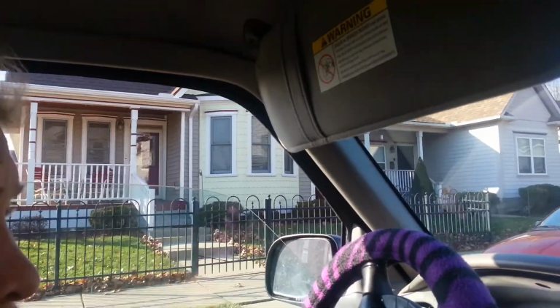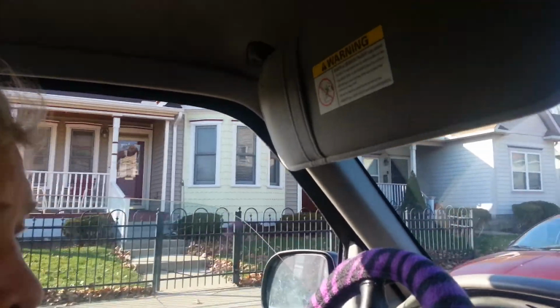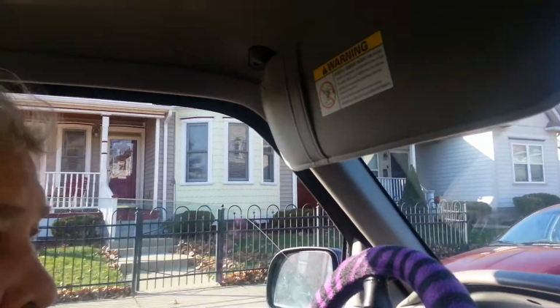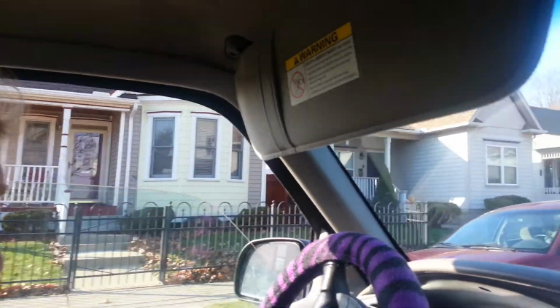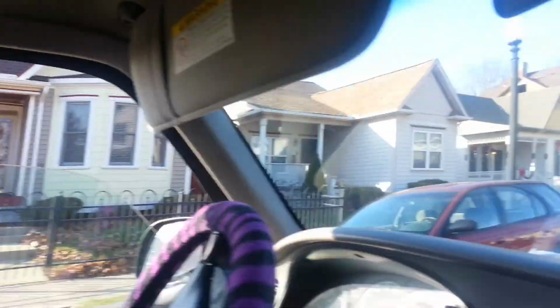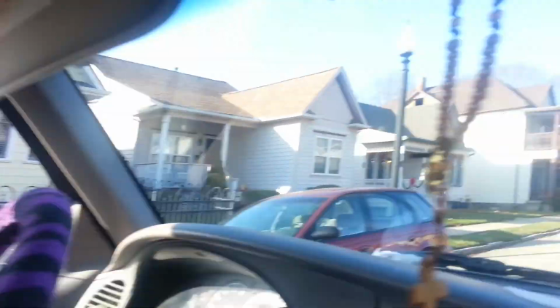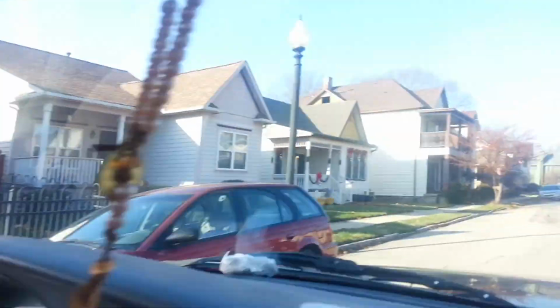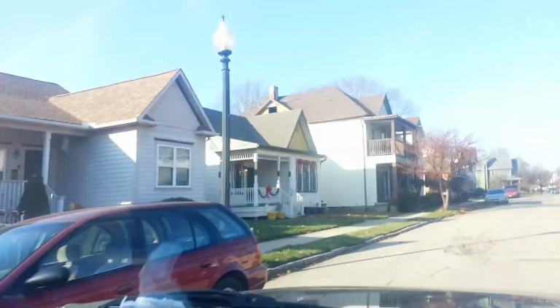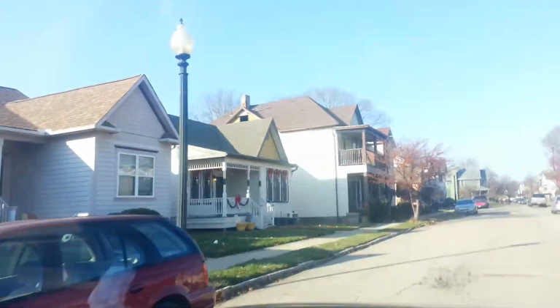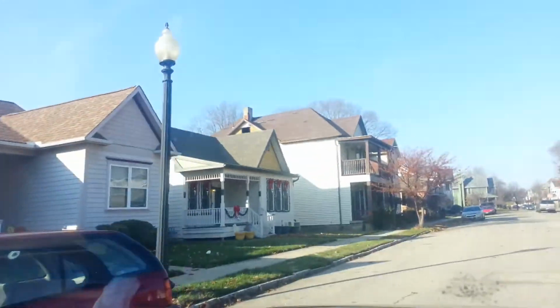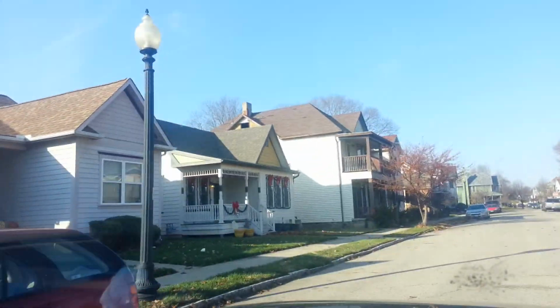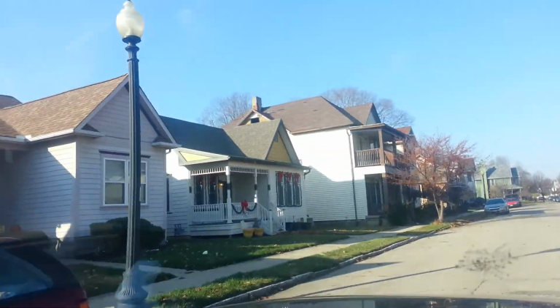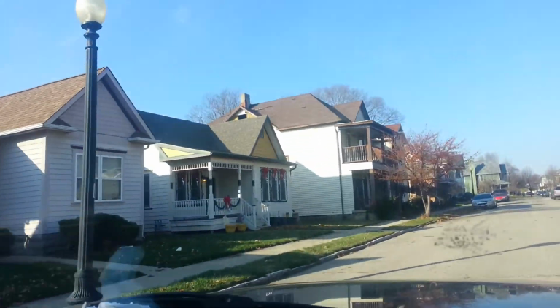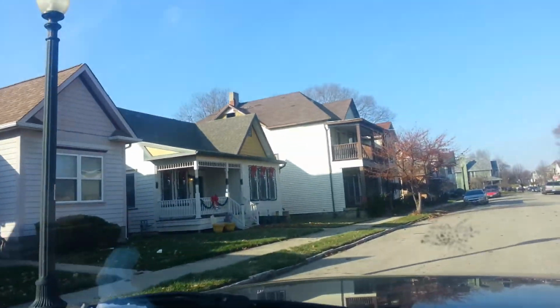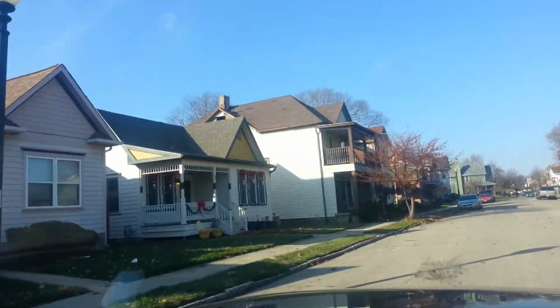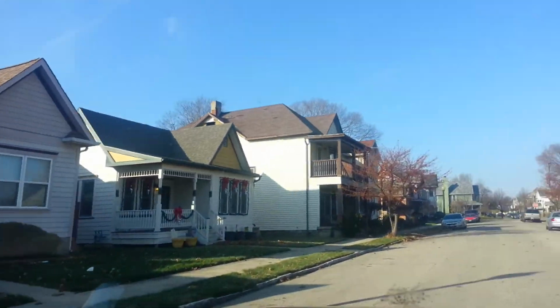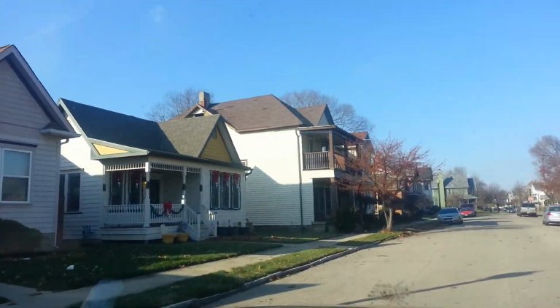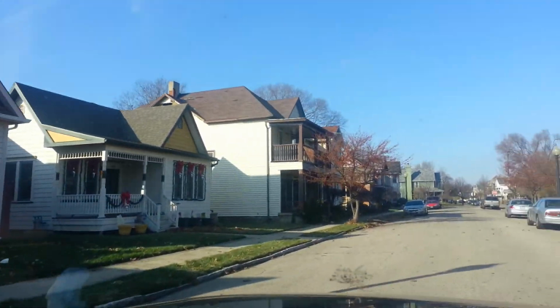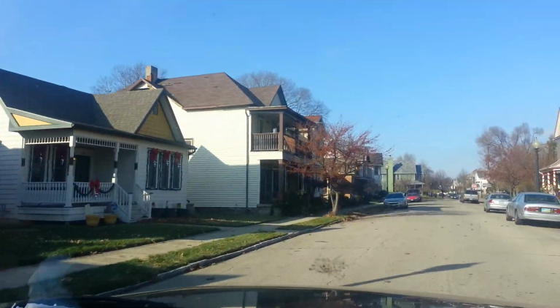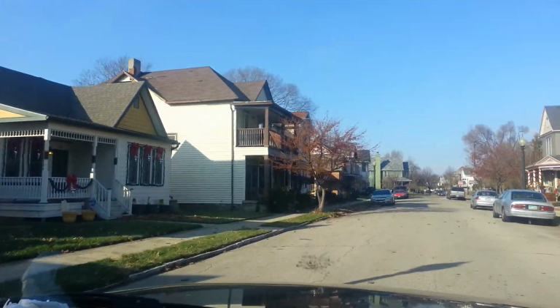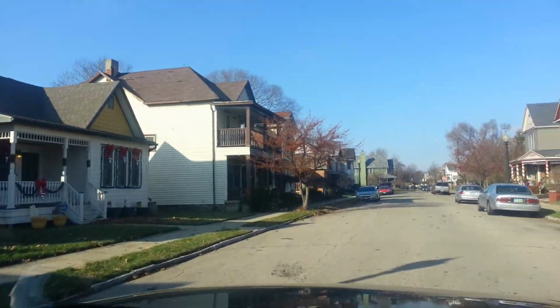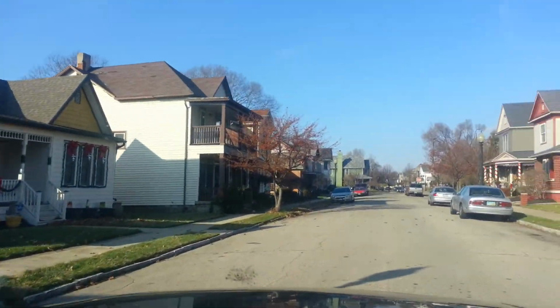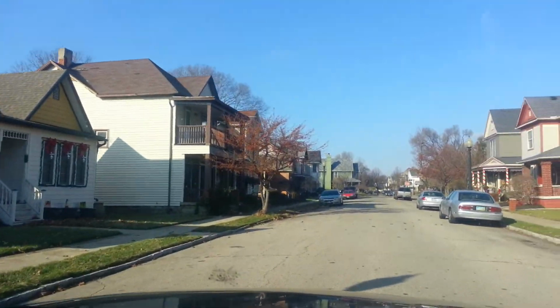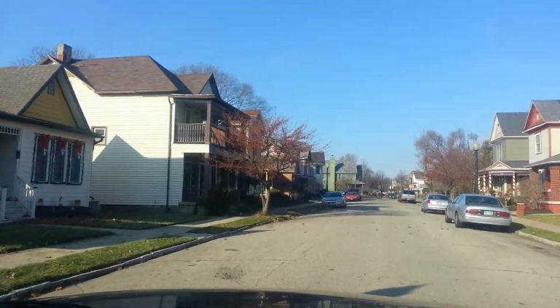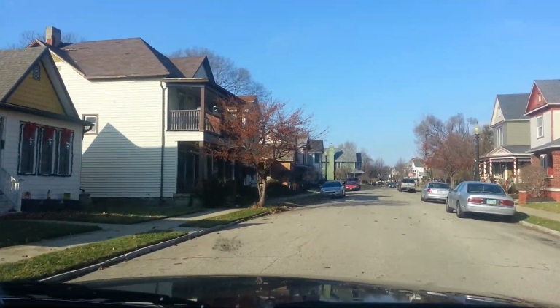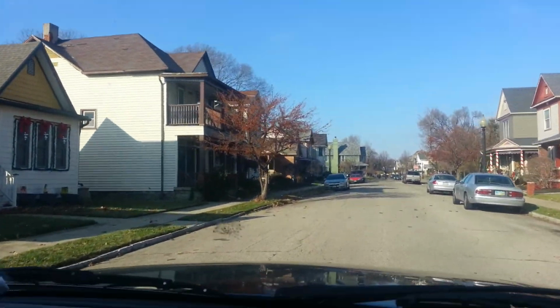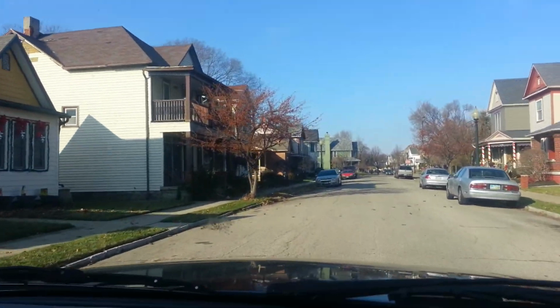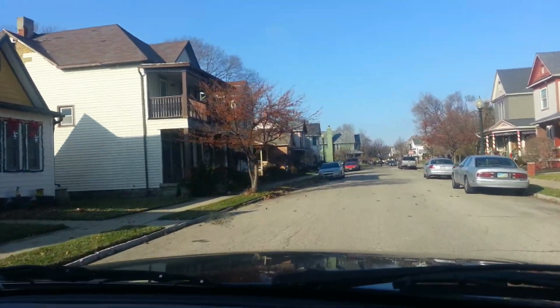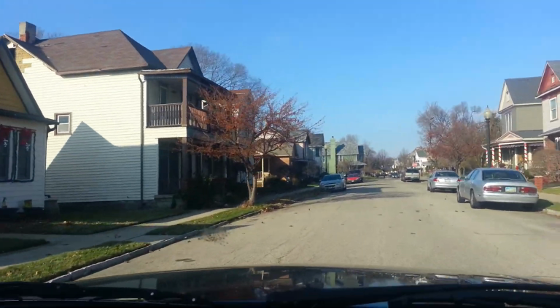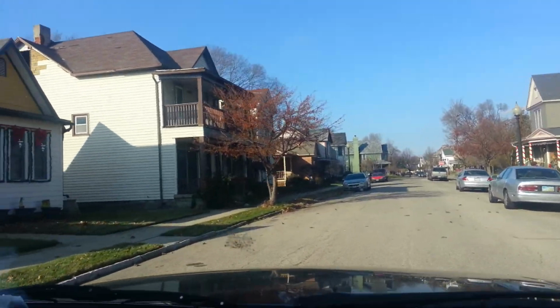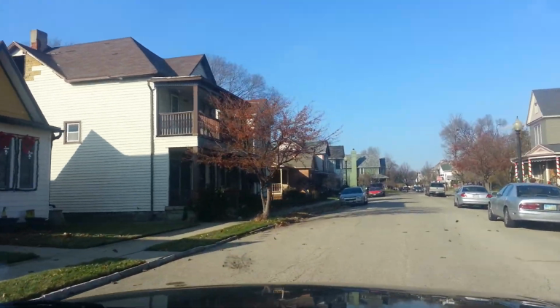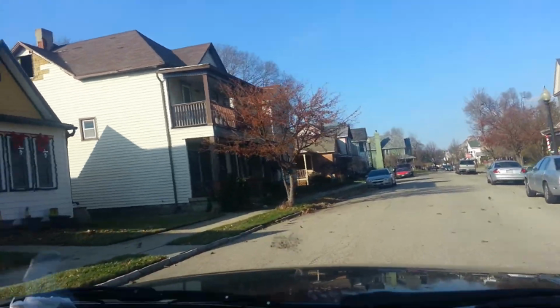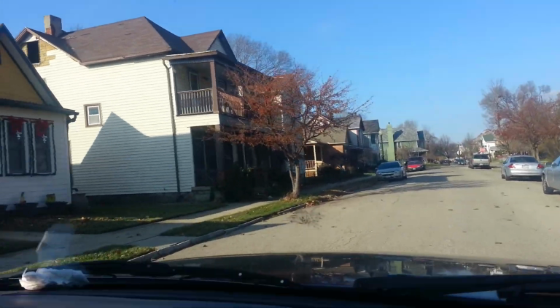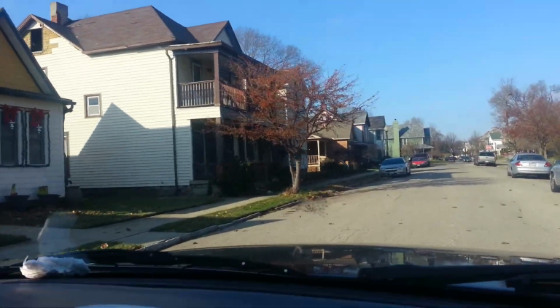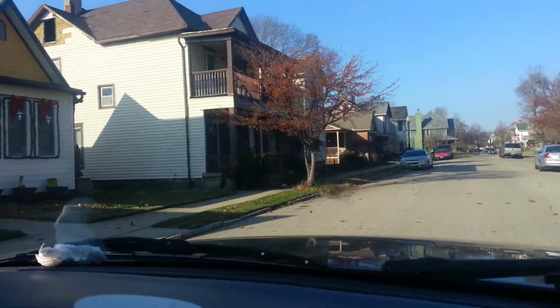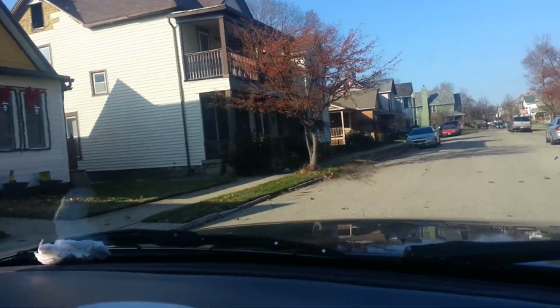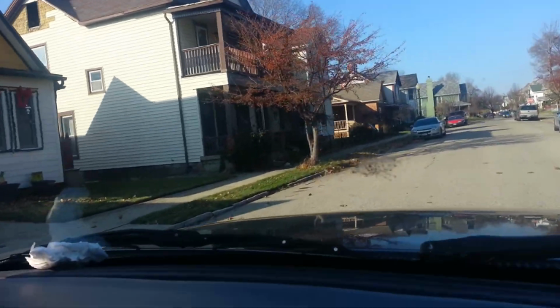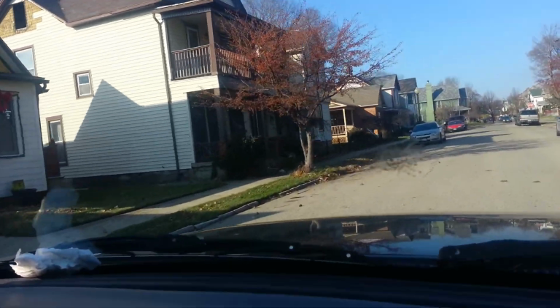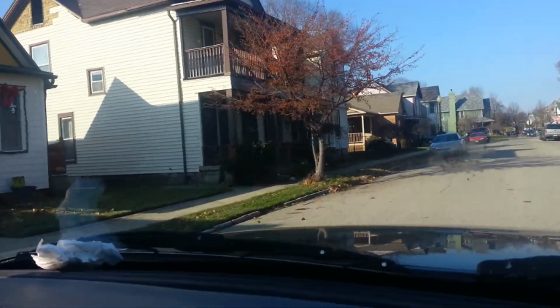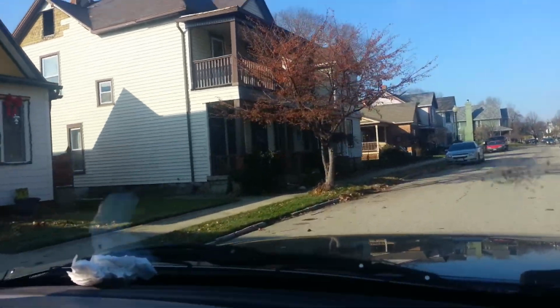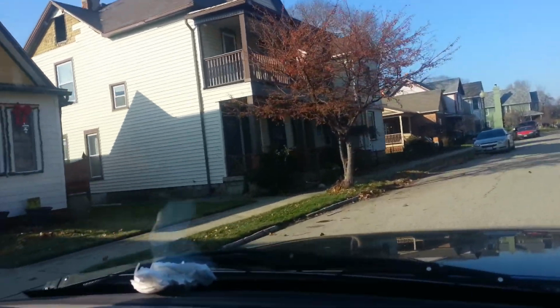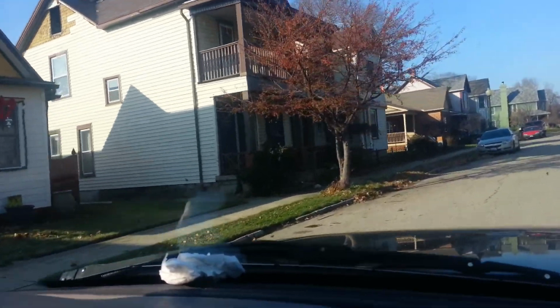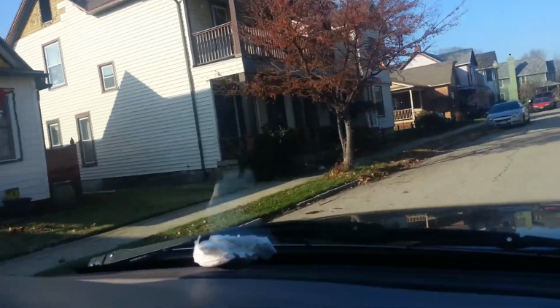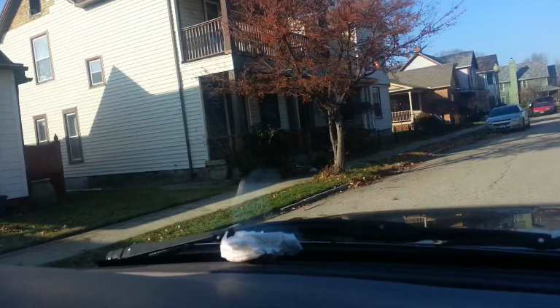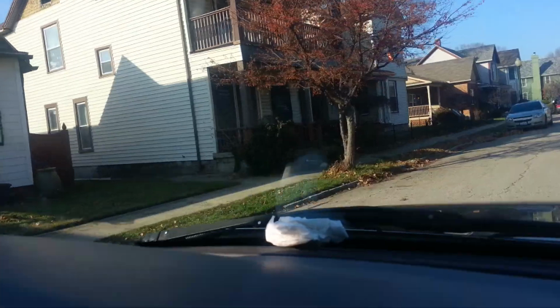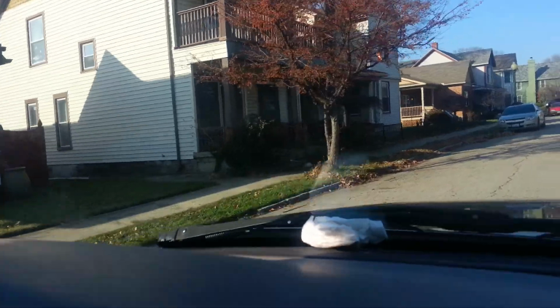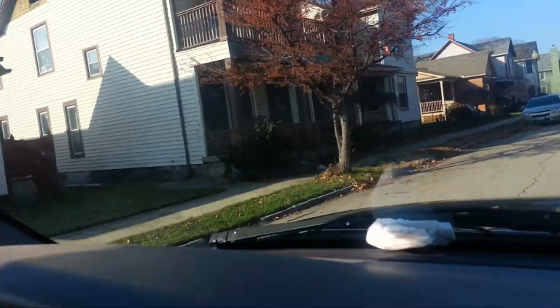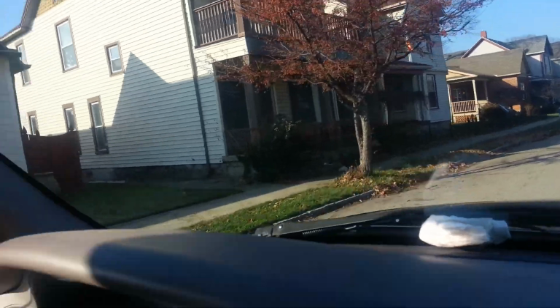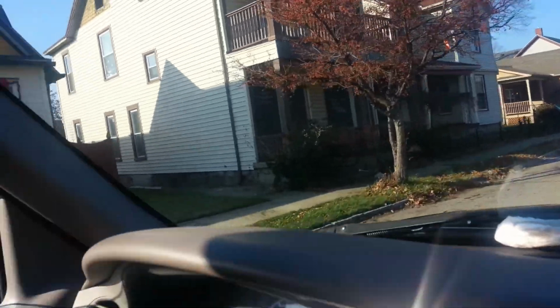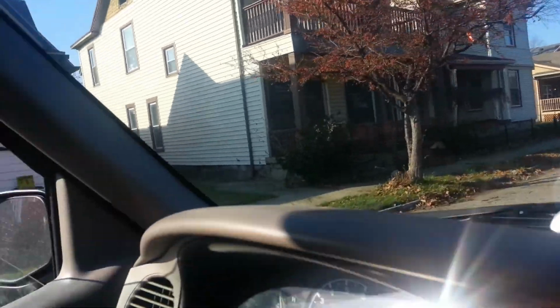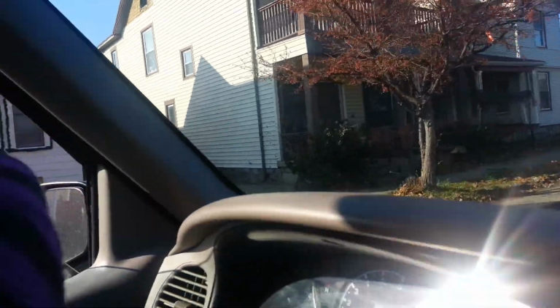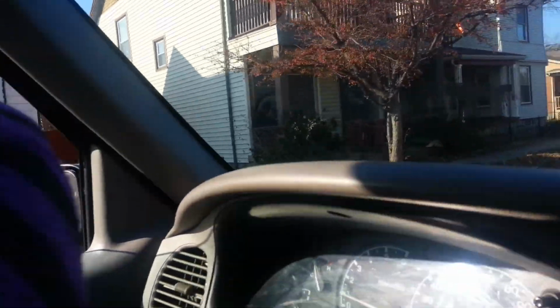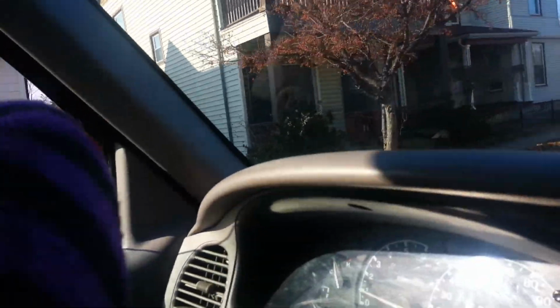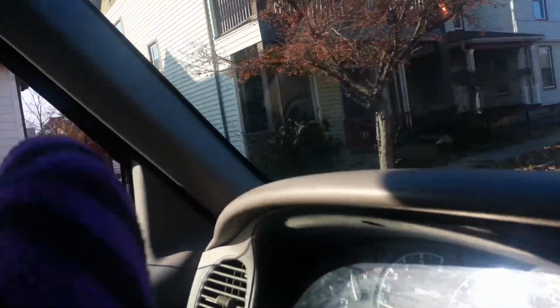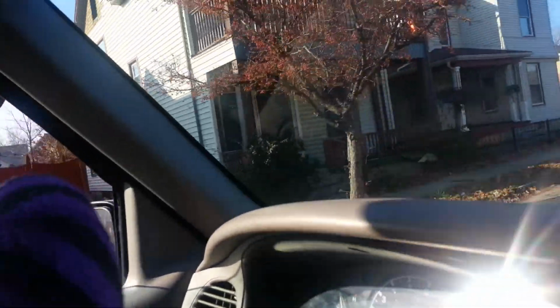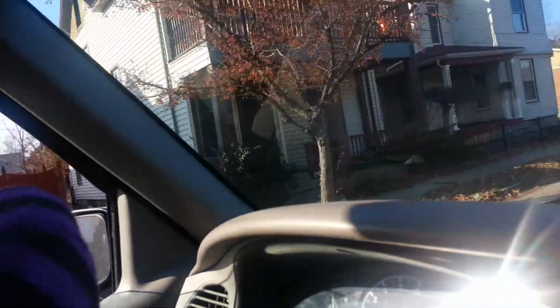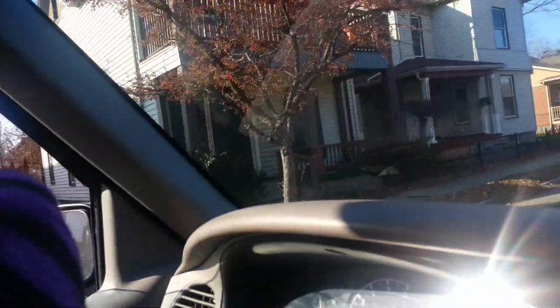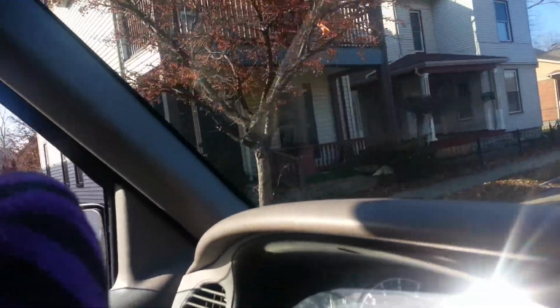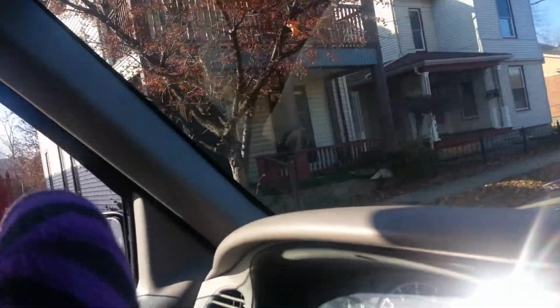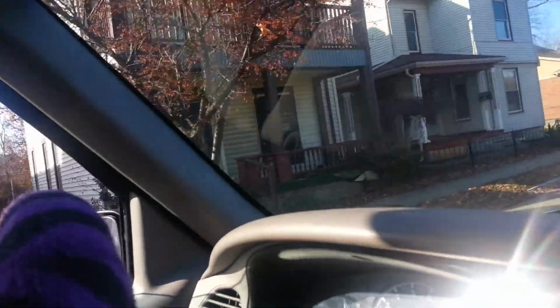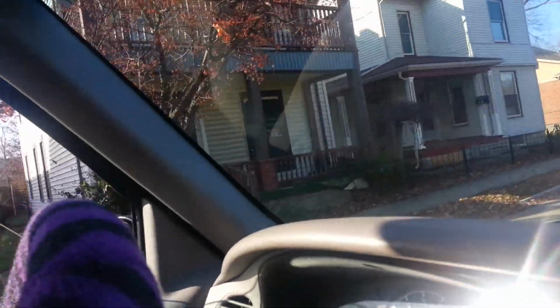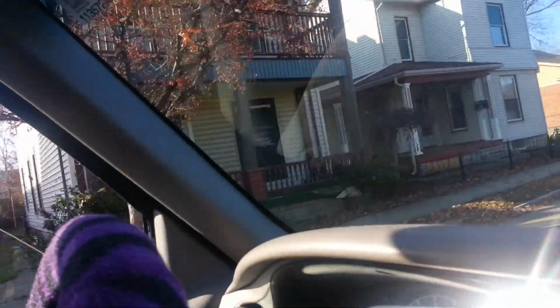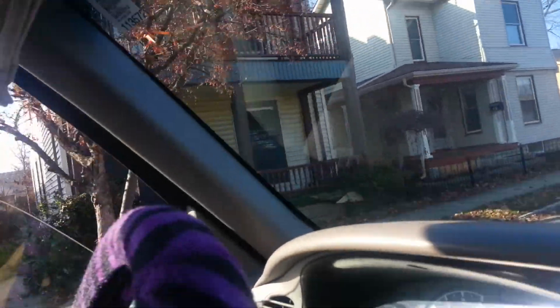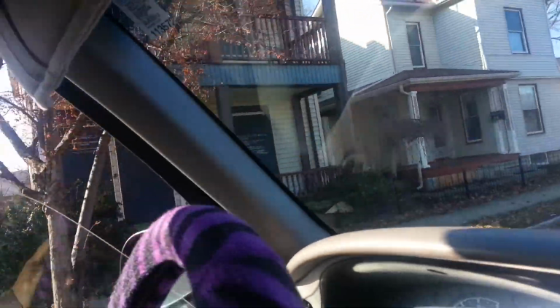Just simply stunning homes. Sadly, you do have the one abandoned right here. Look at how large that is.